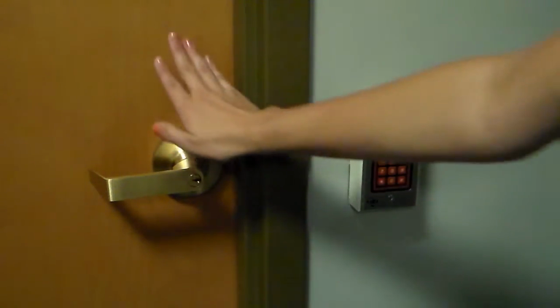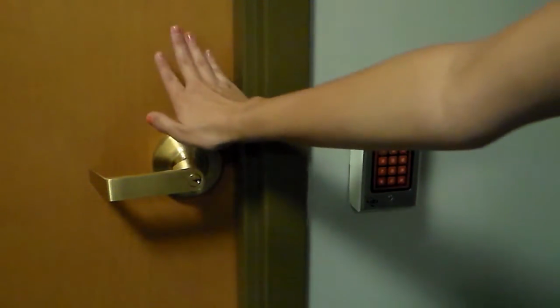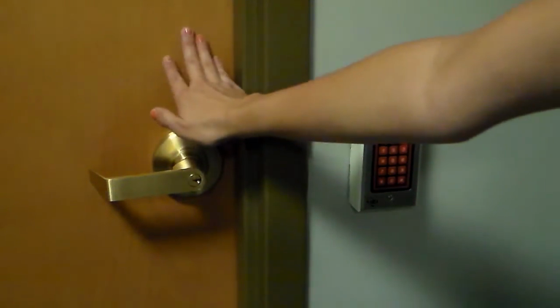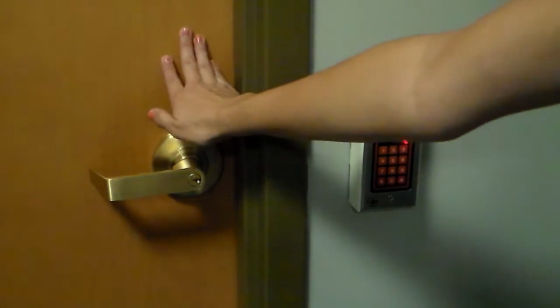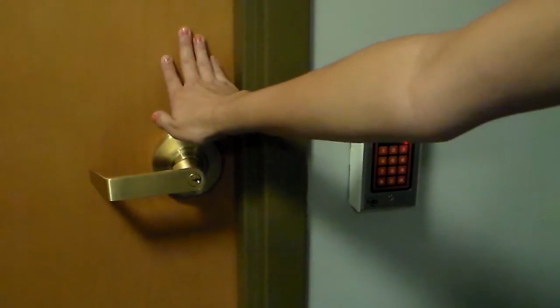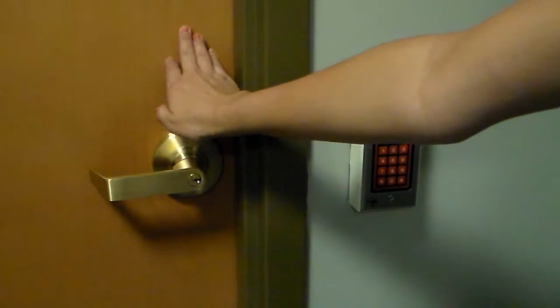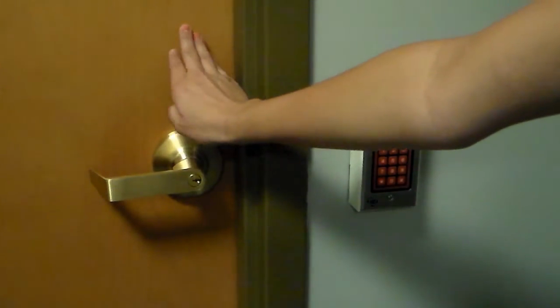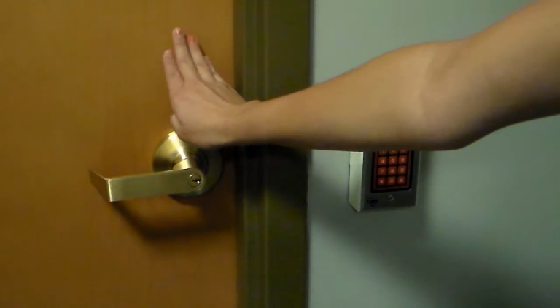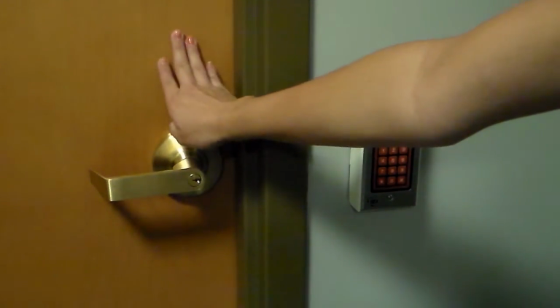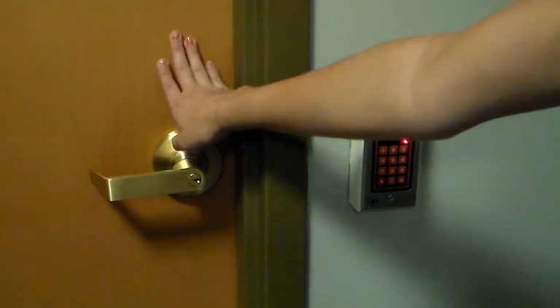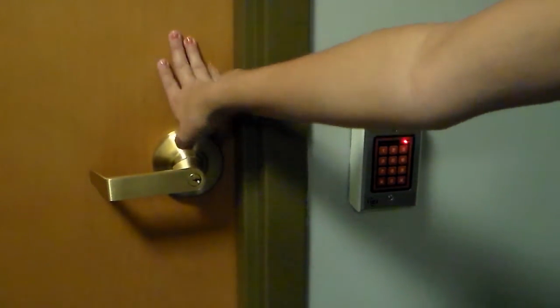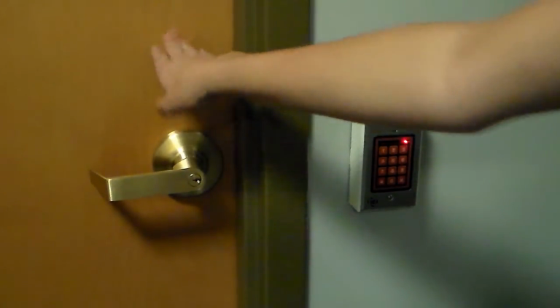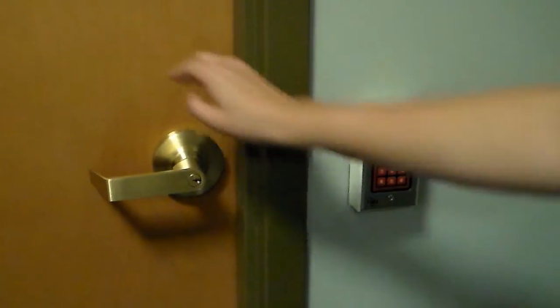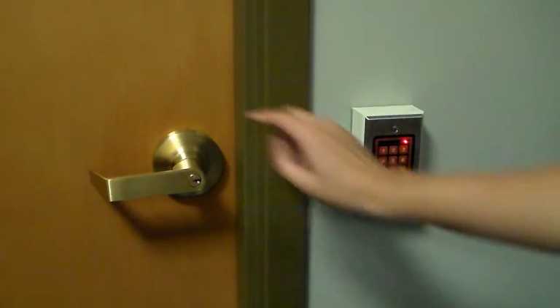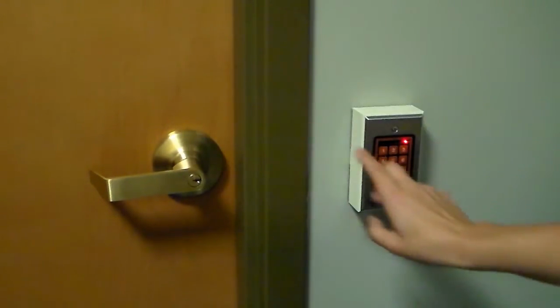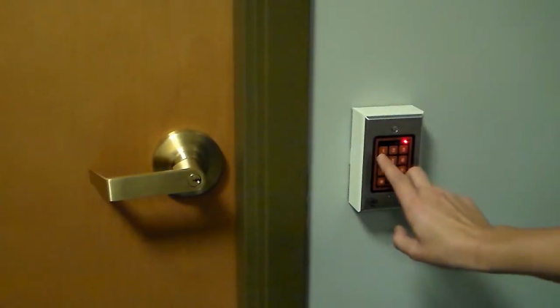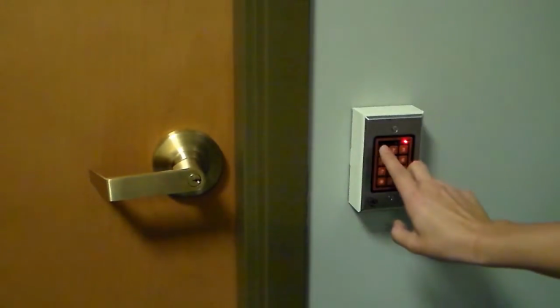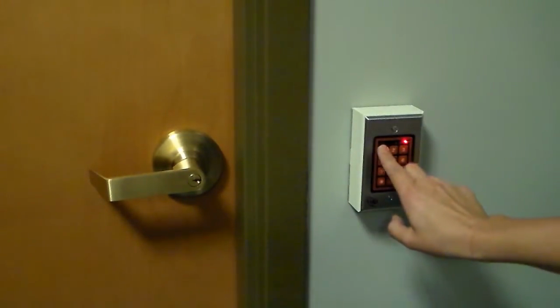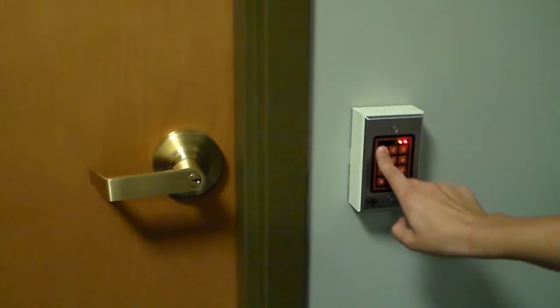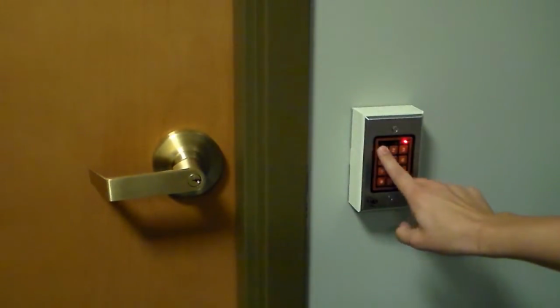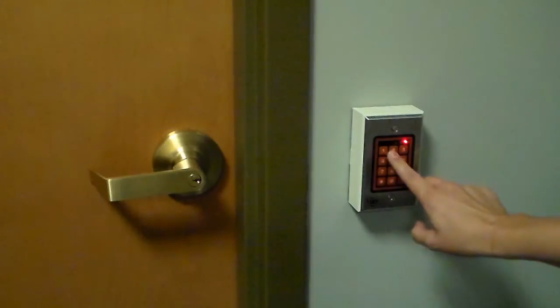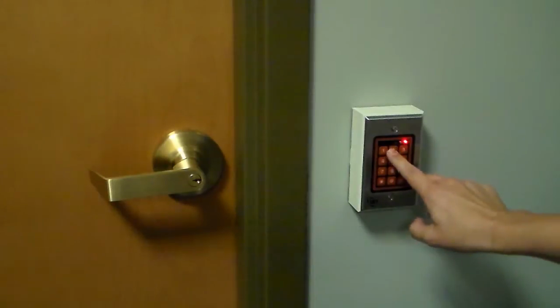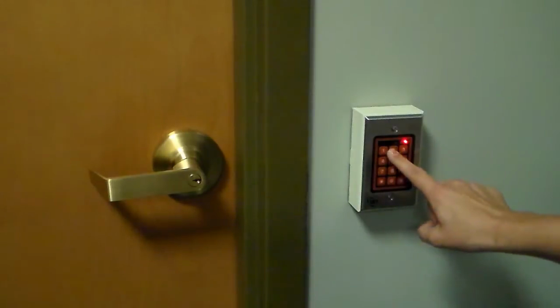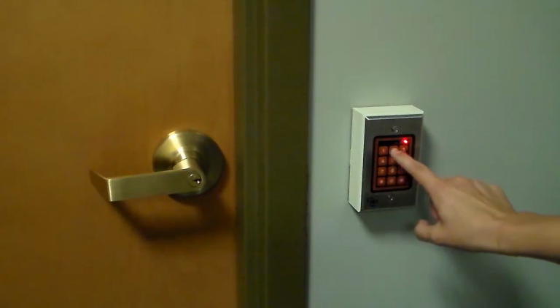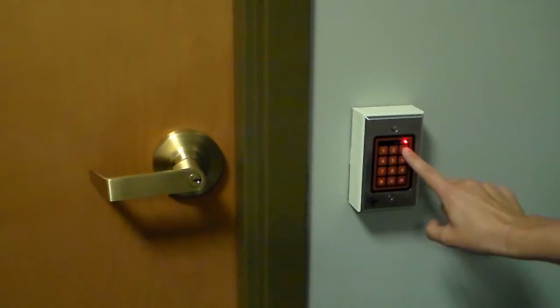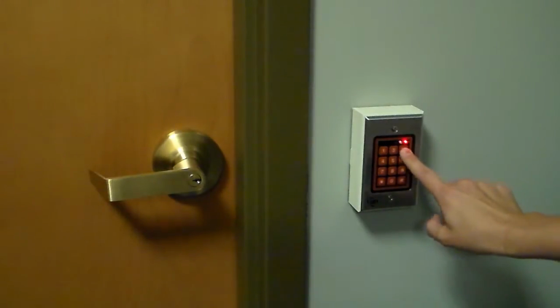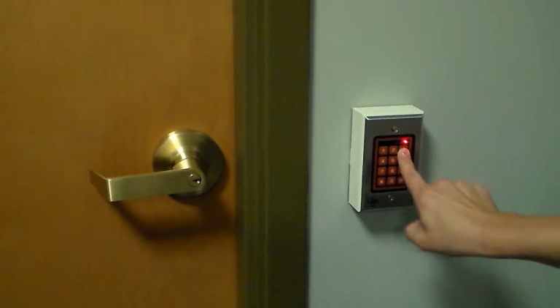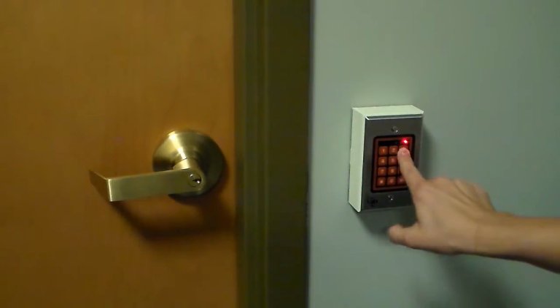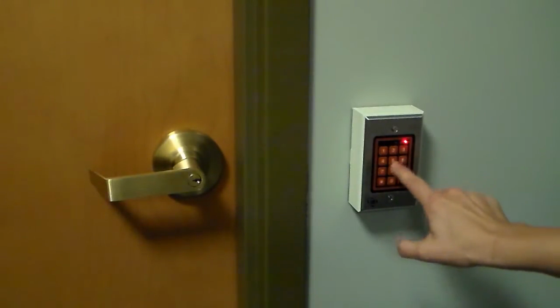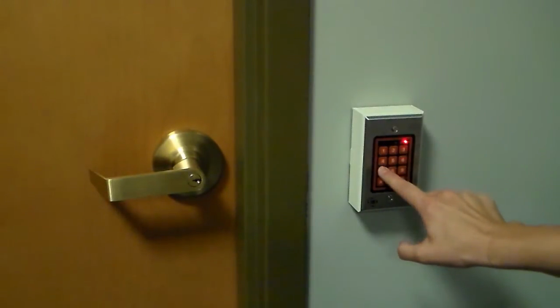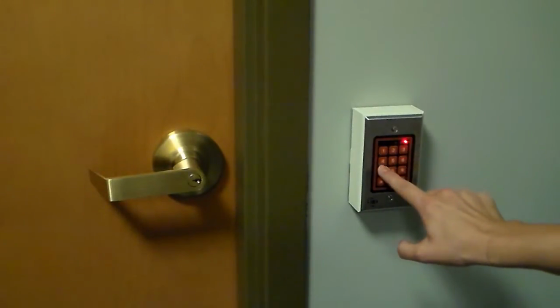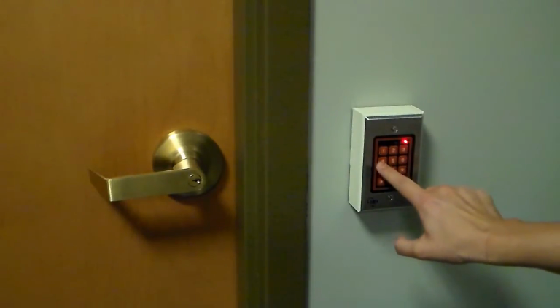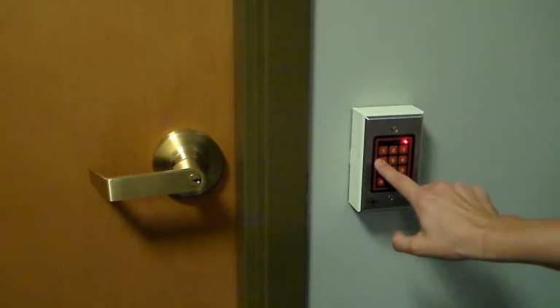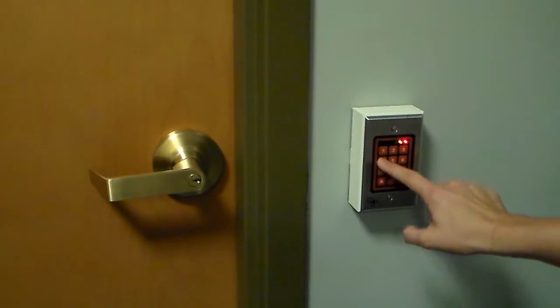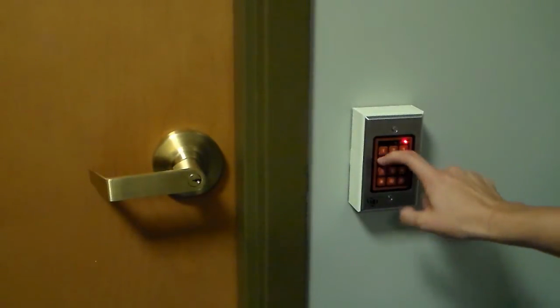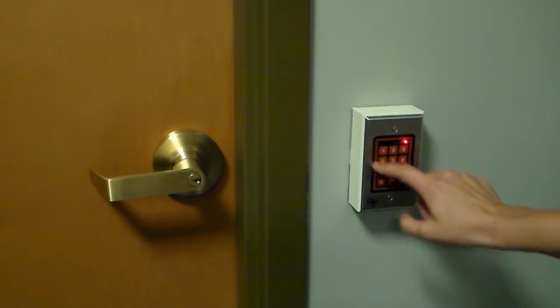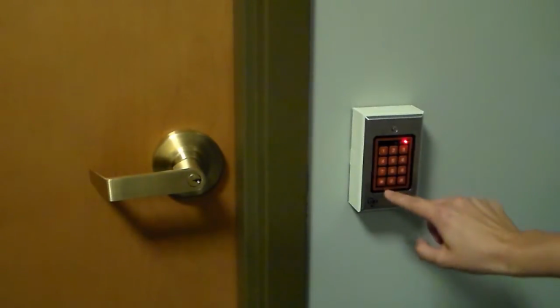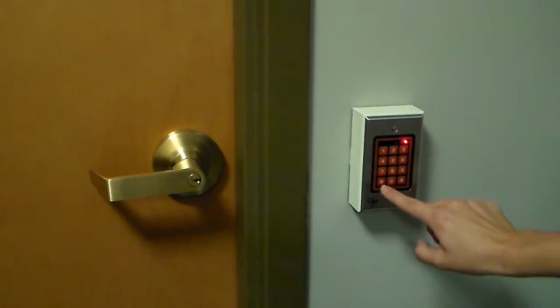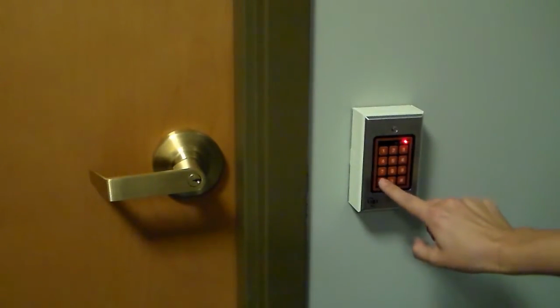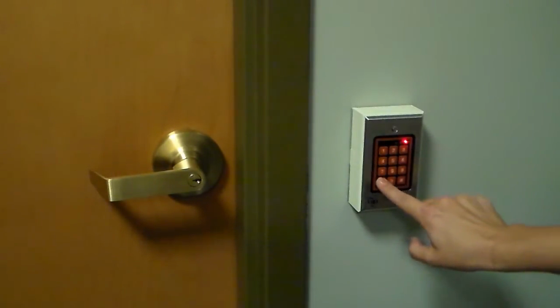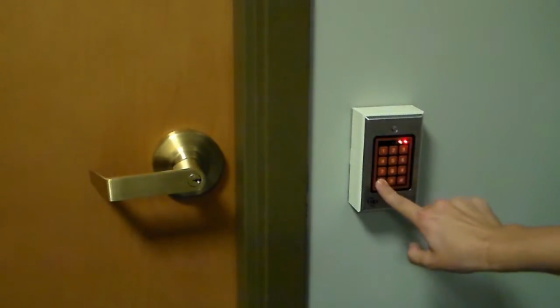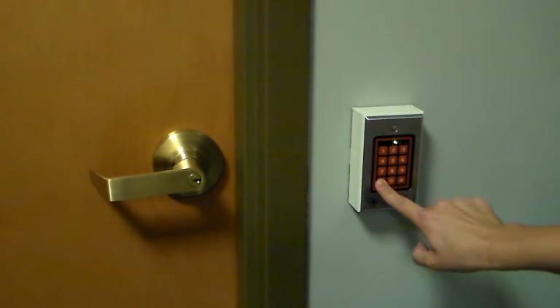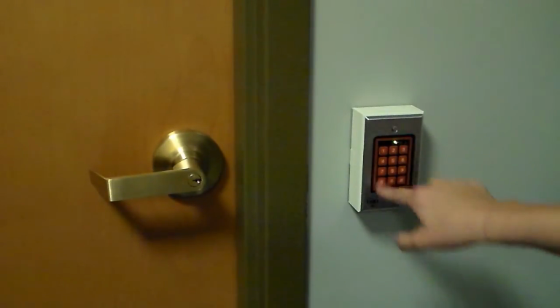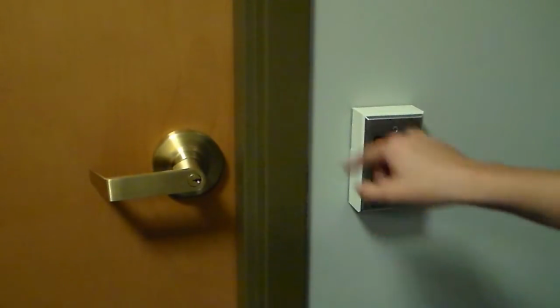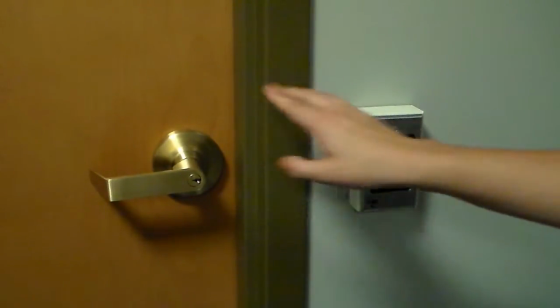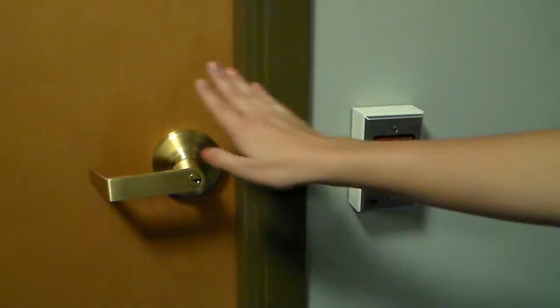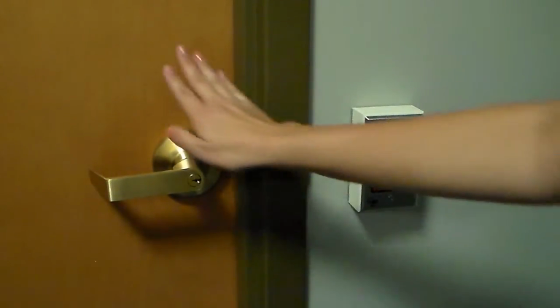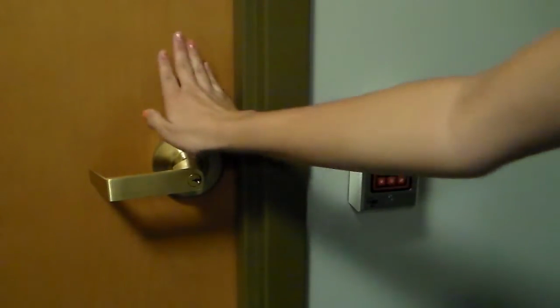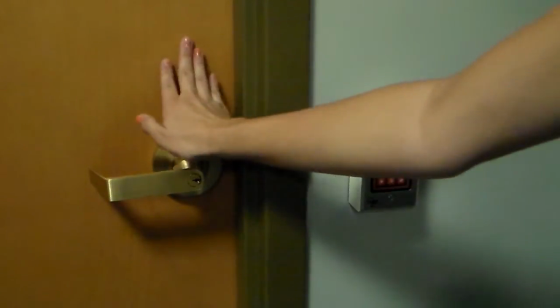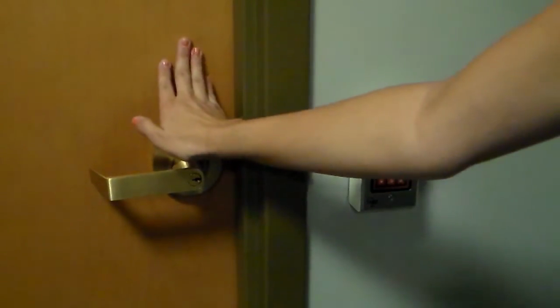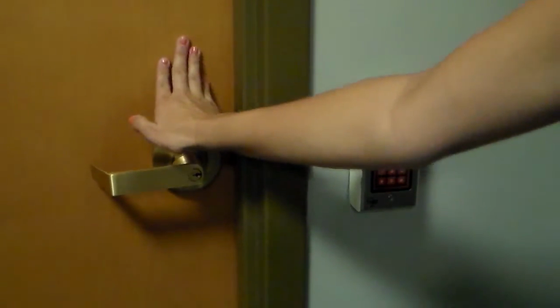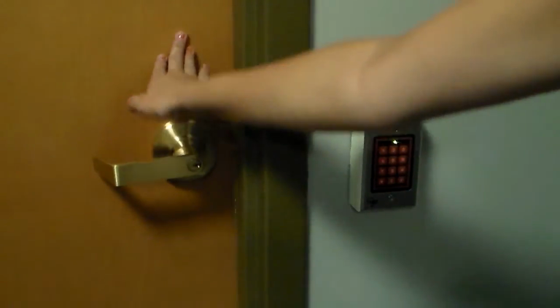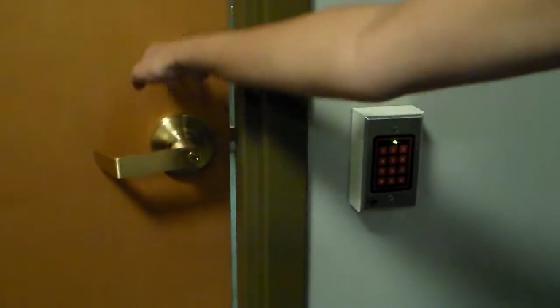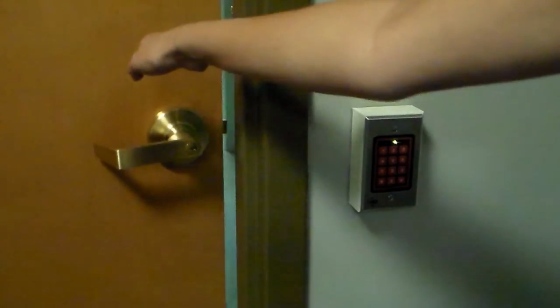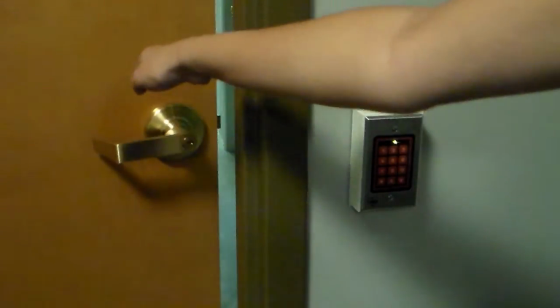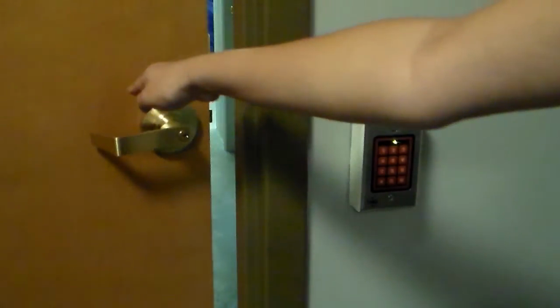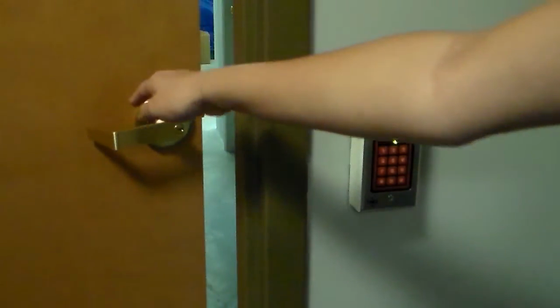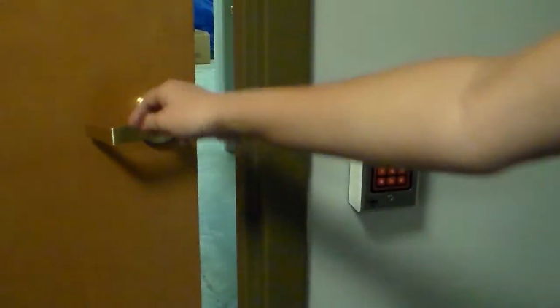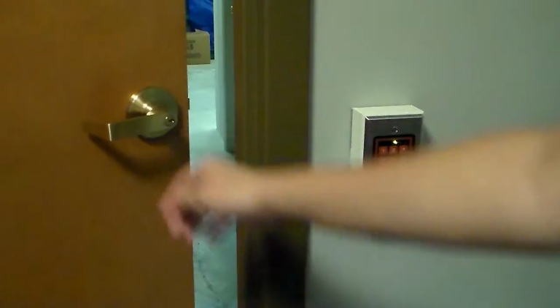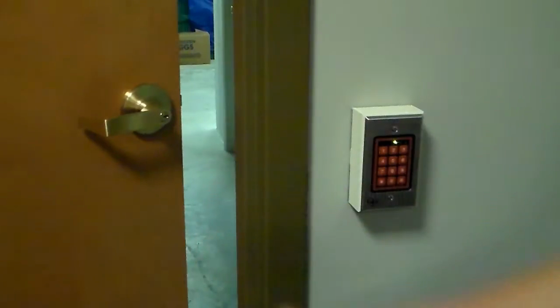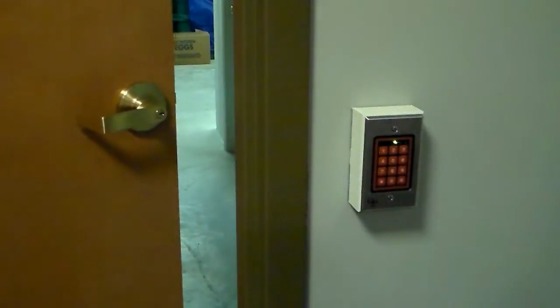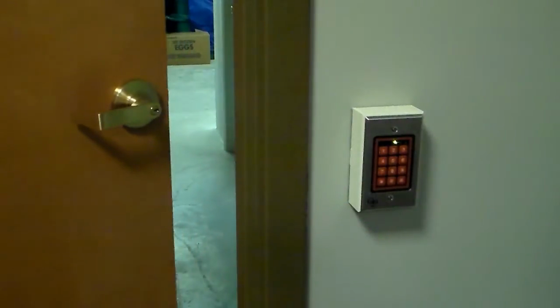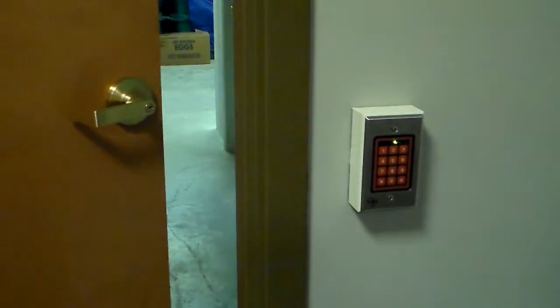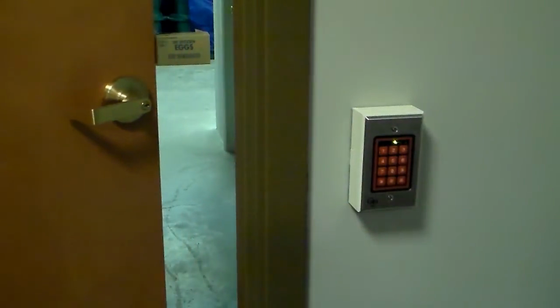As you can see, the door is locked. If we type in our code — voila — the door is open.